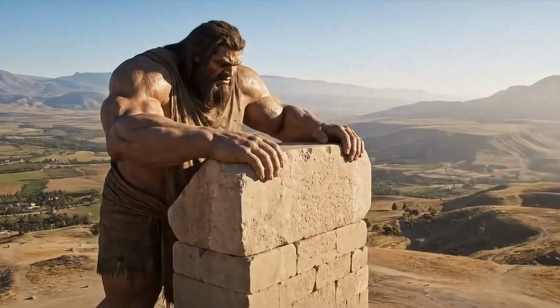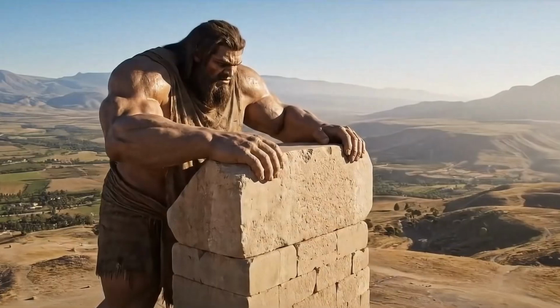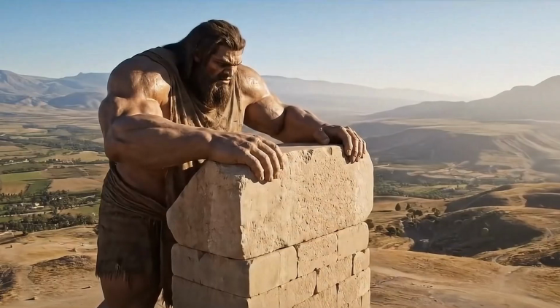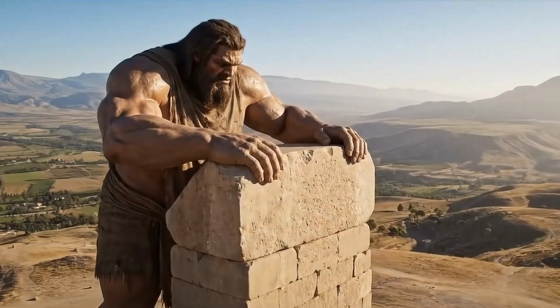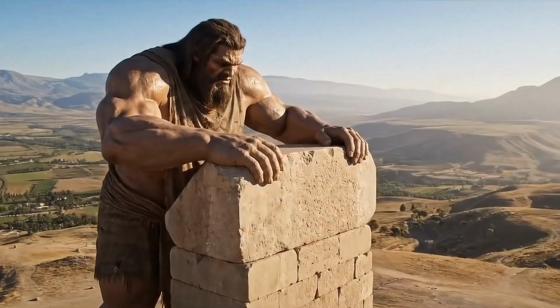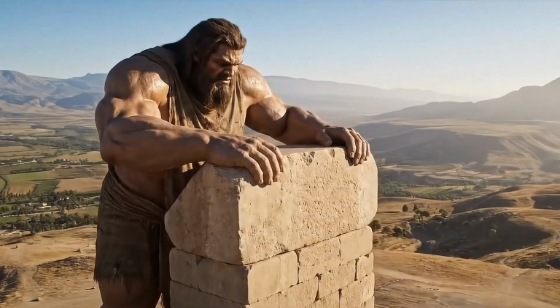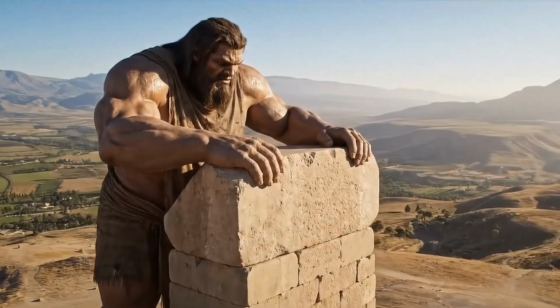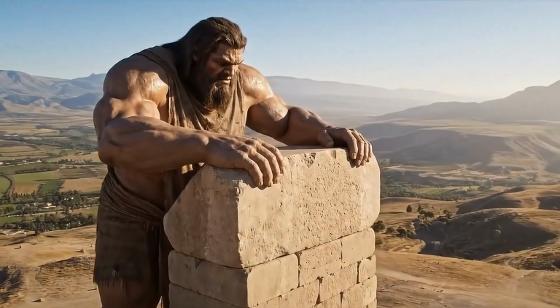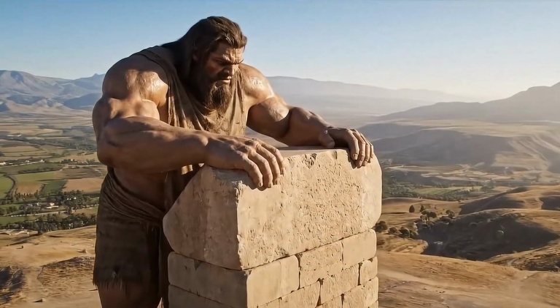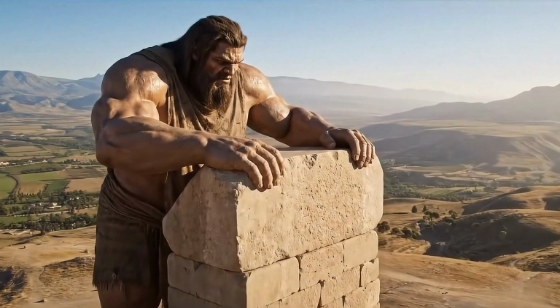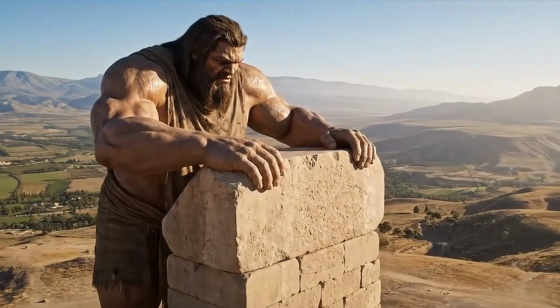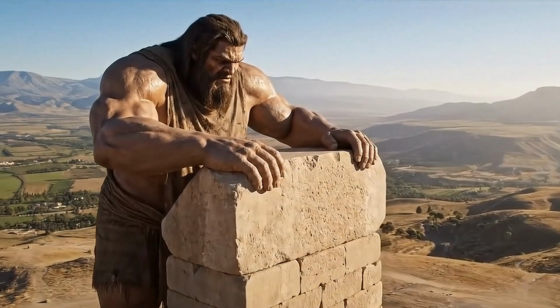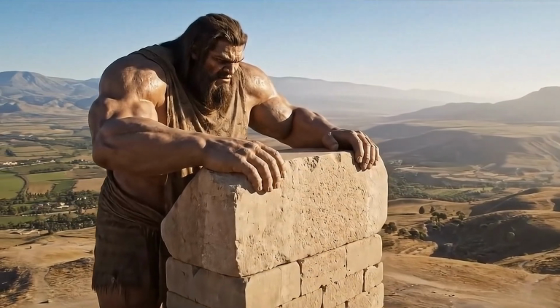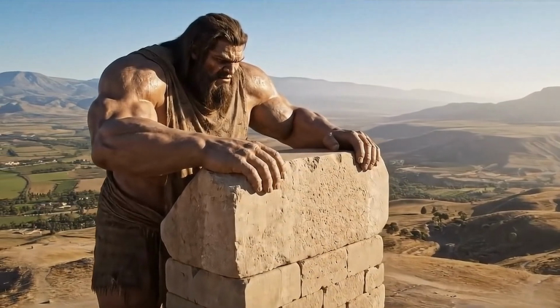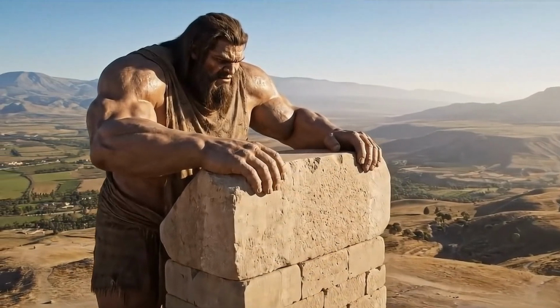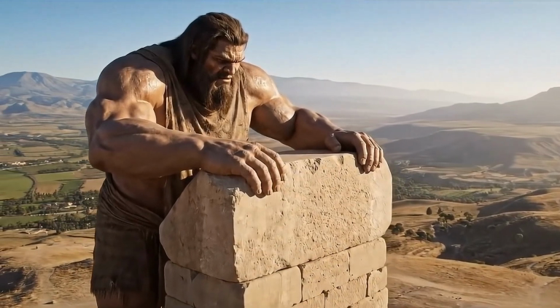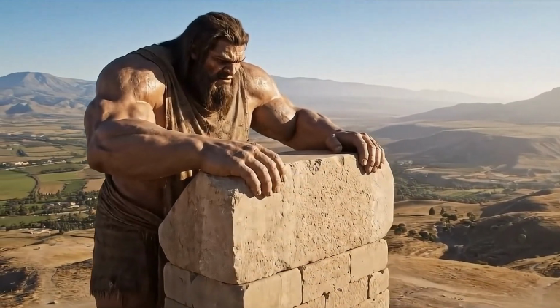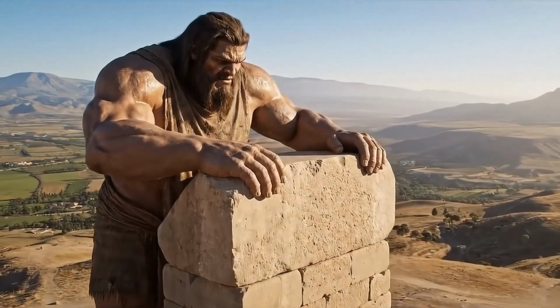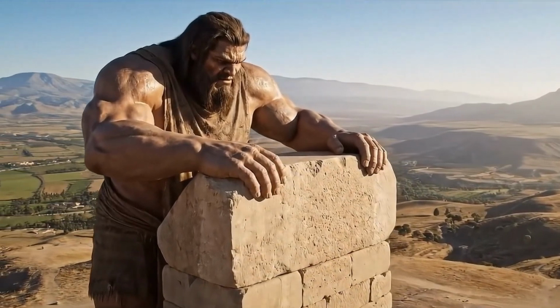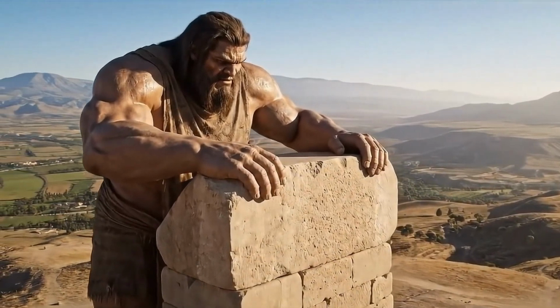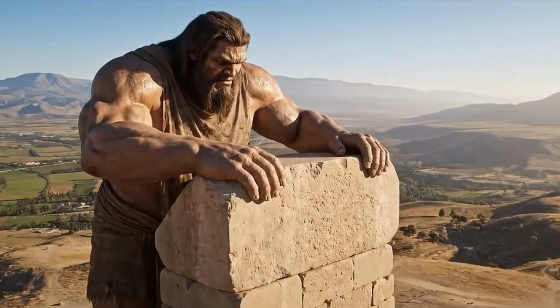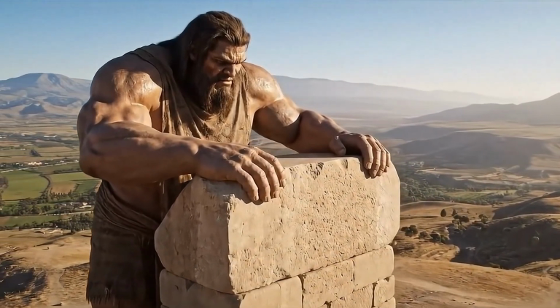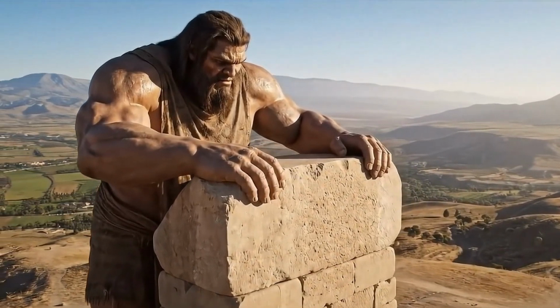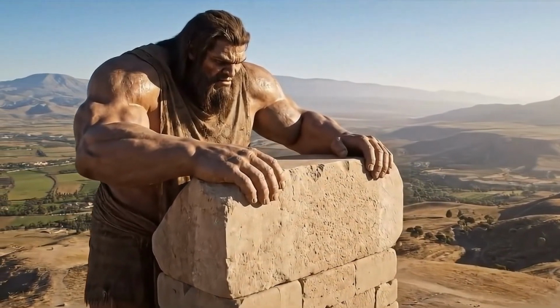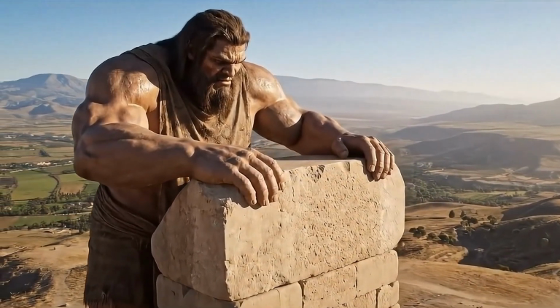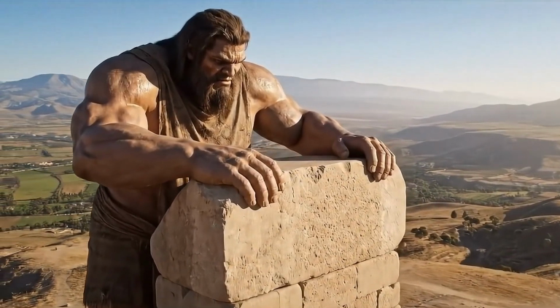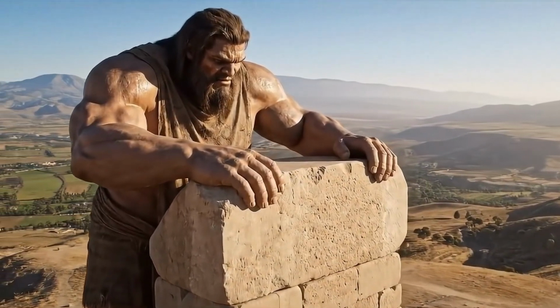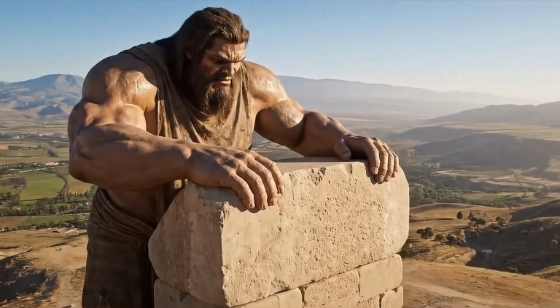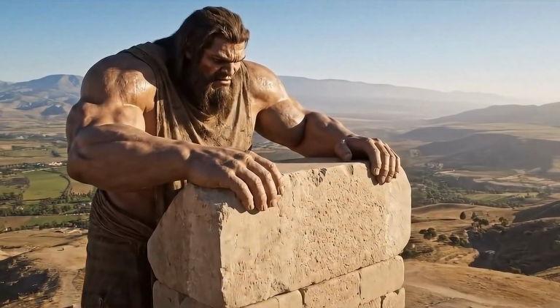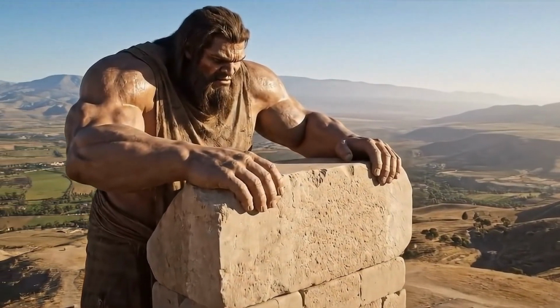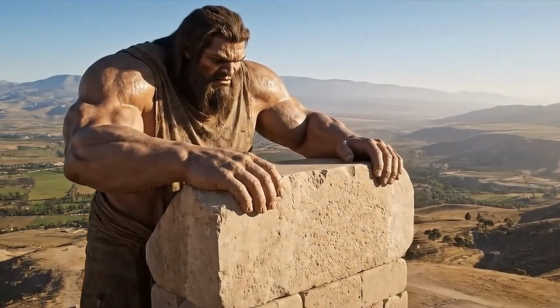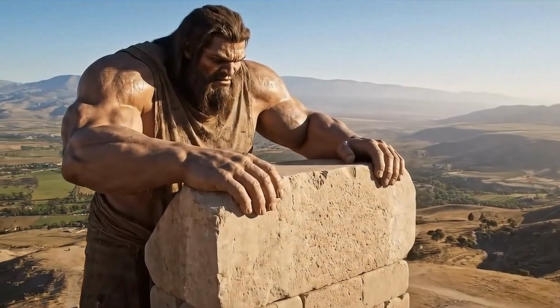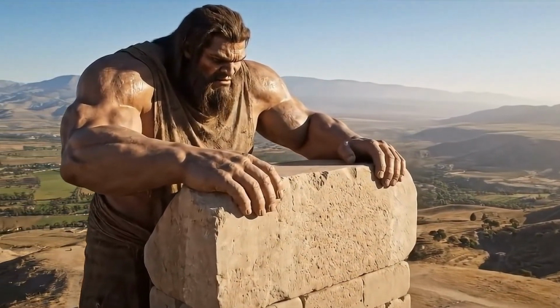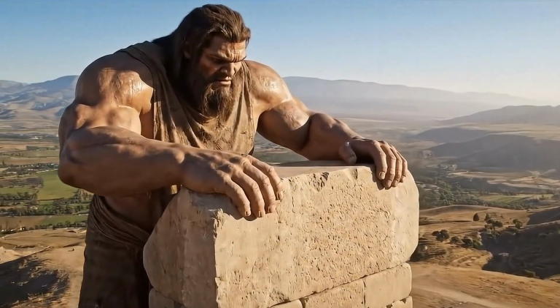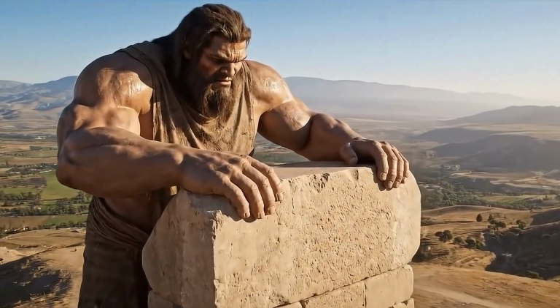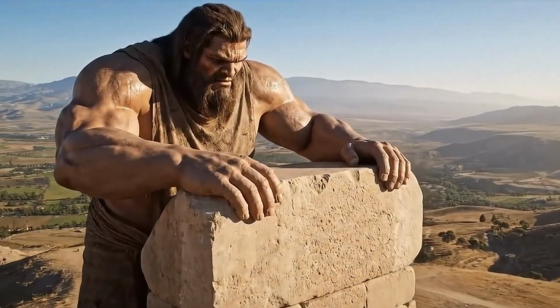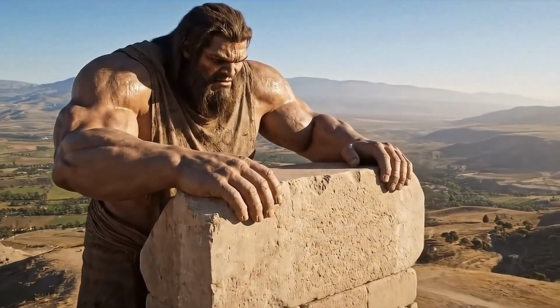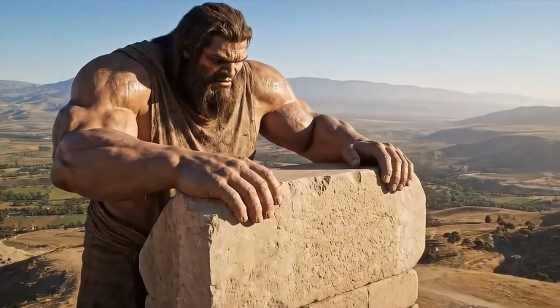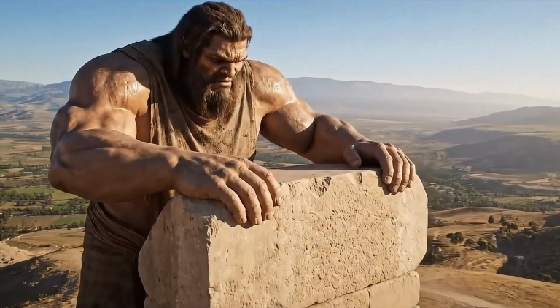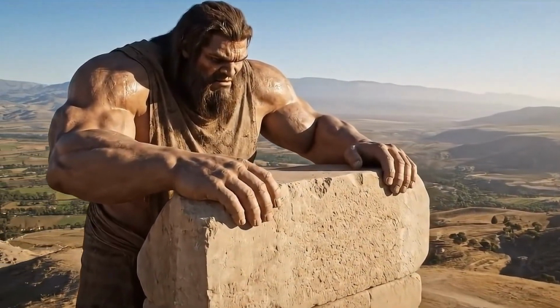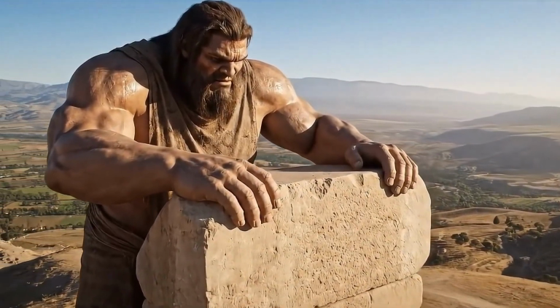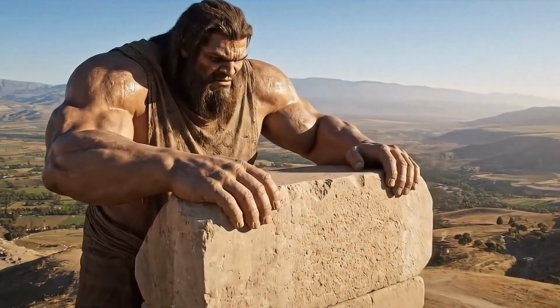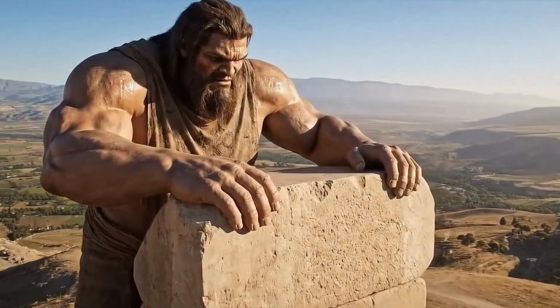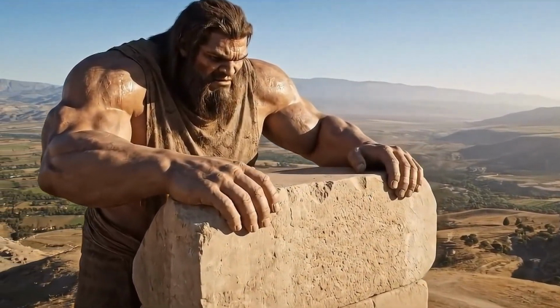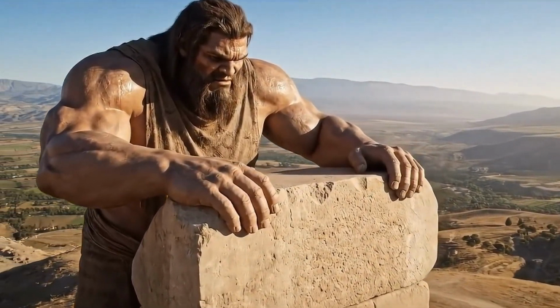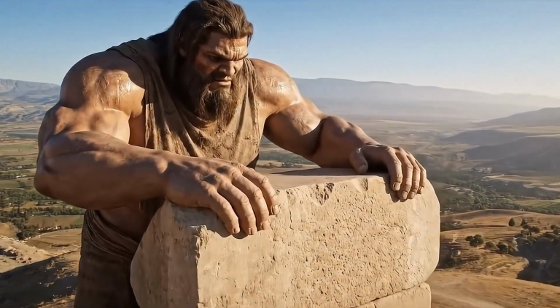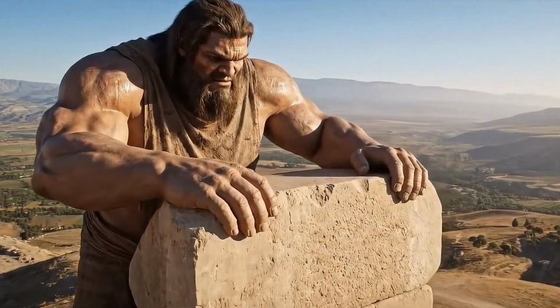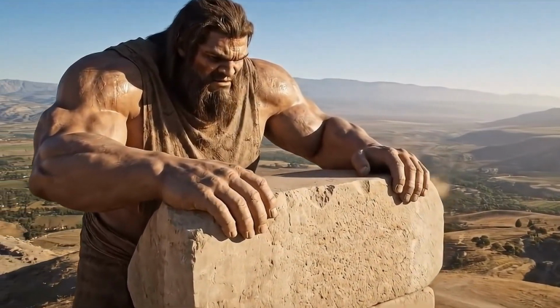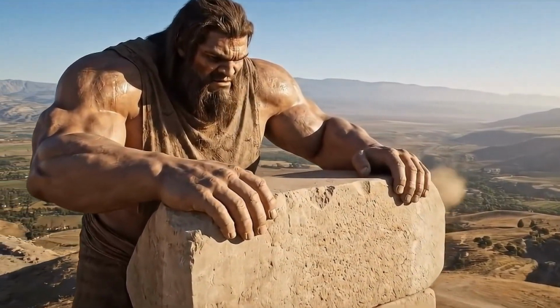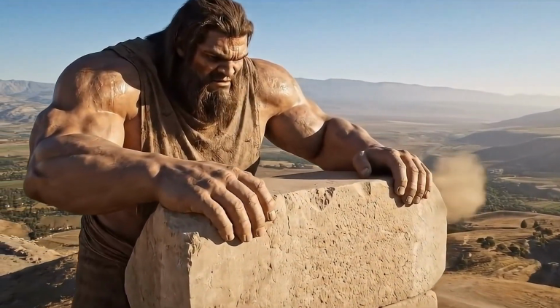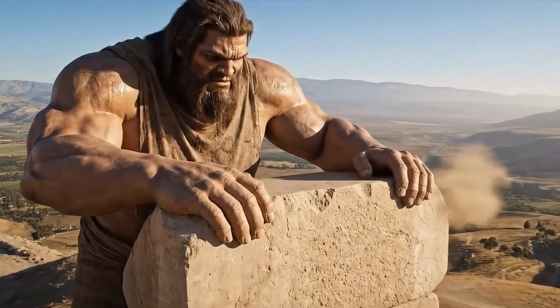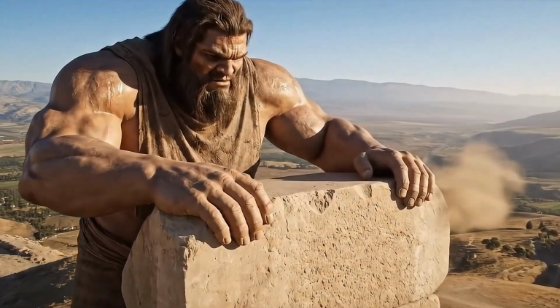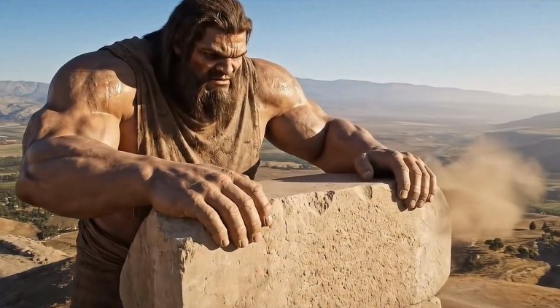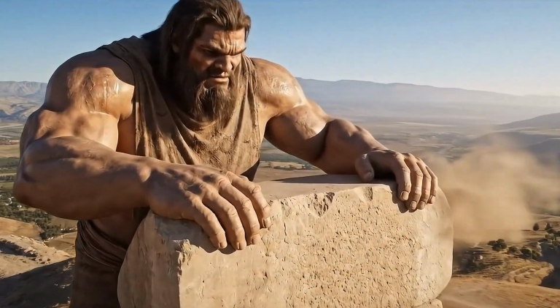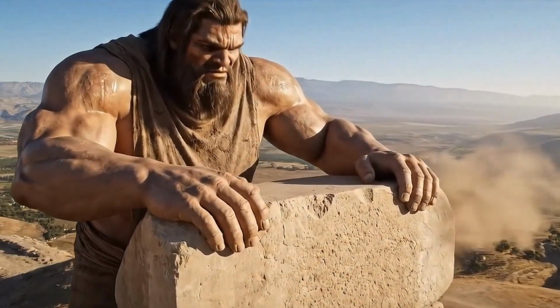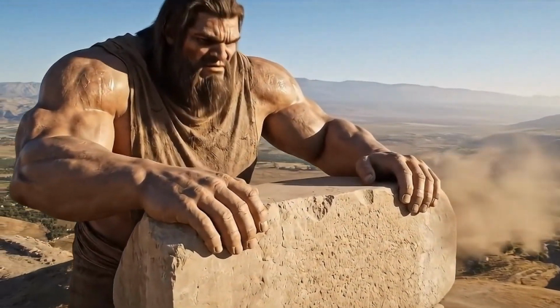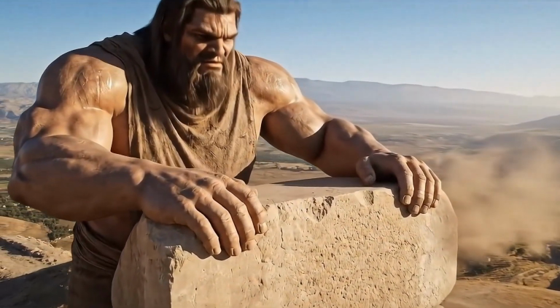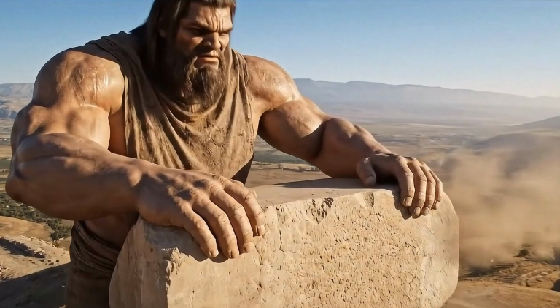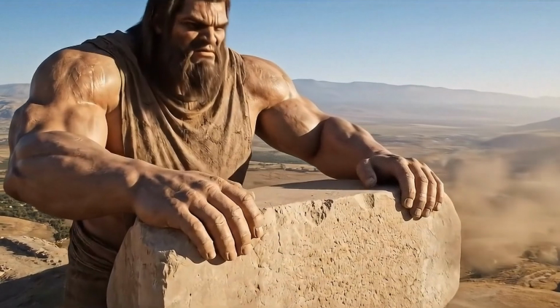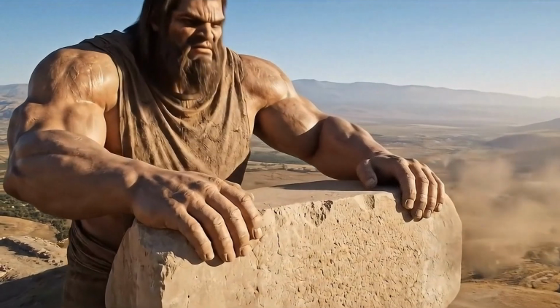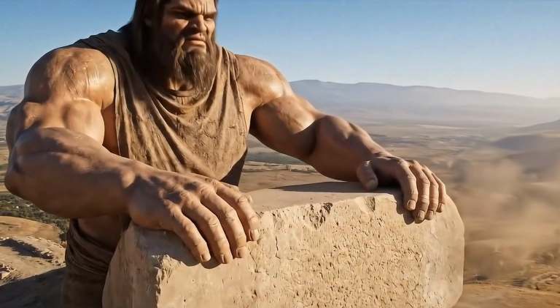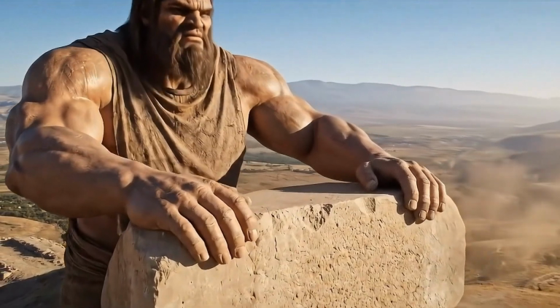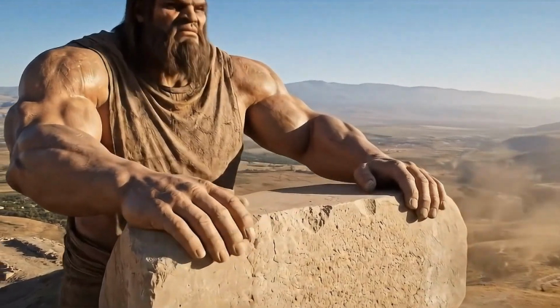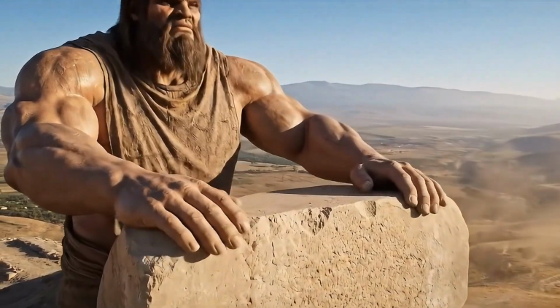What's it like placing the very top block? Pure triumph. Sweat, strength, and centuries of wonder in one moment.